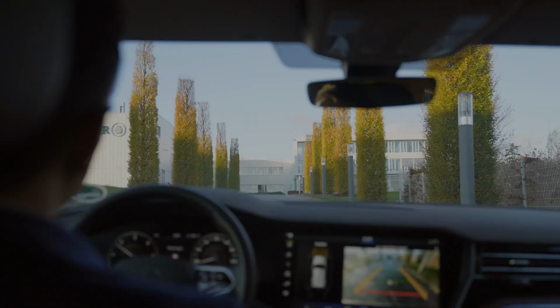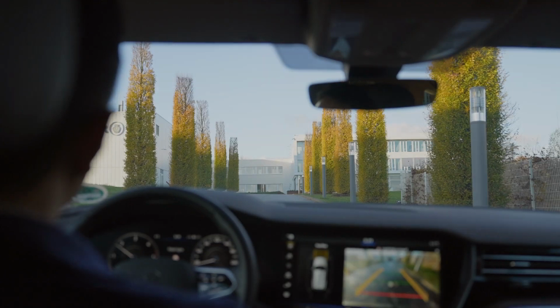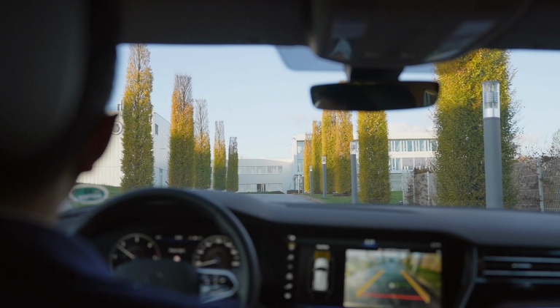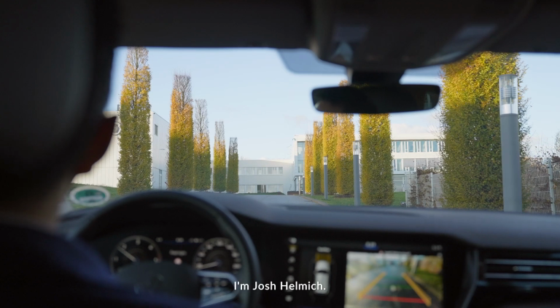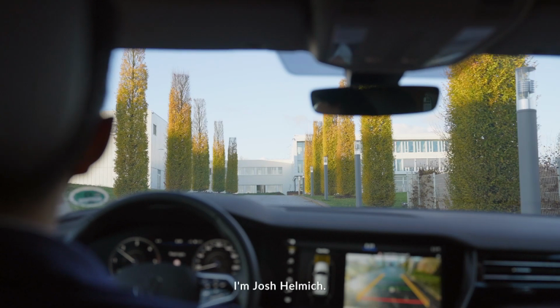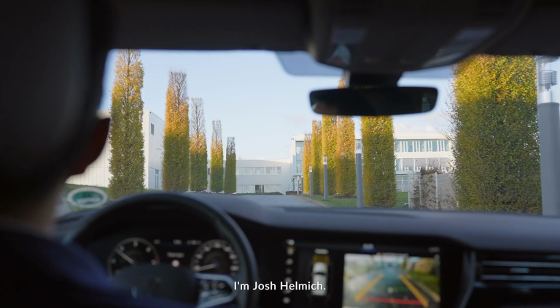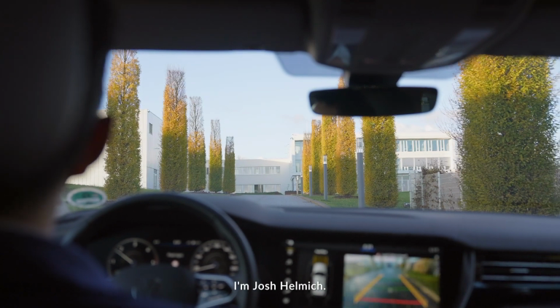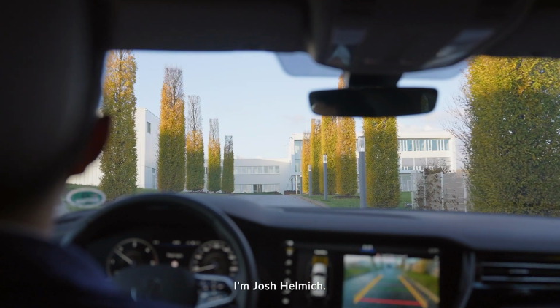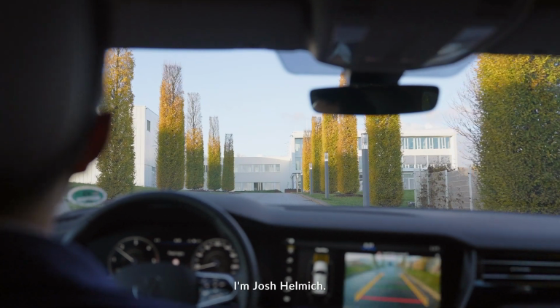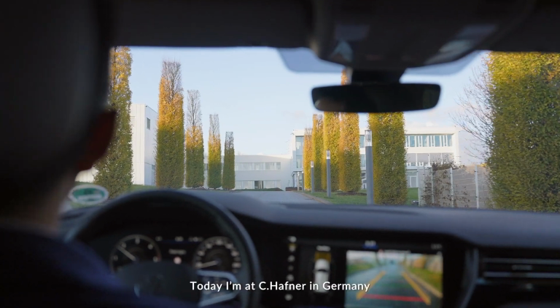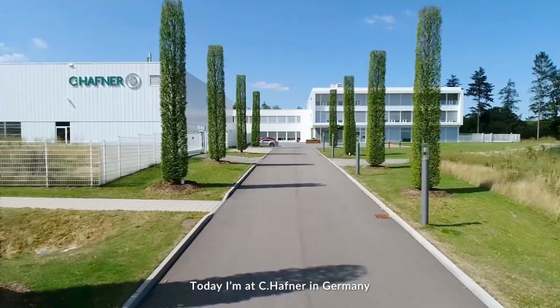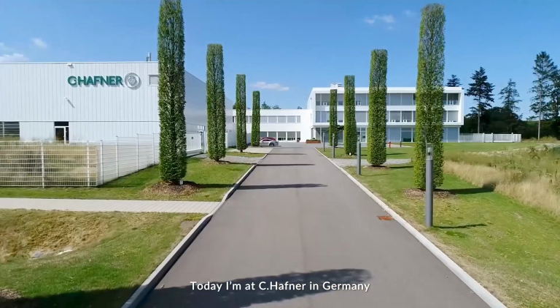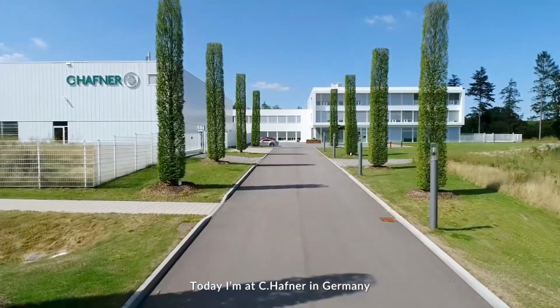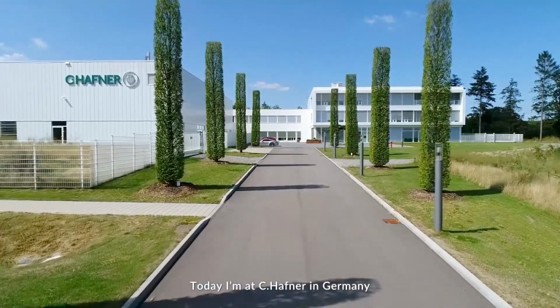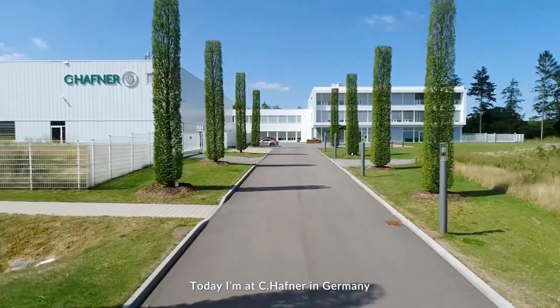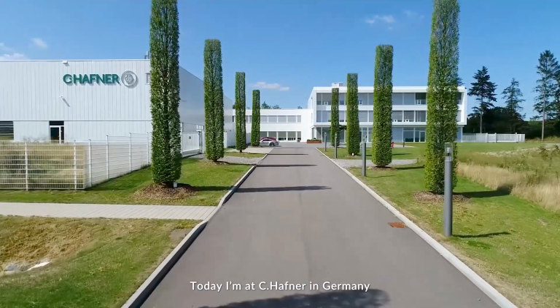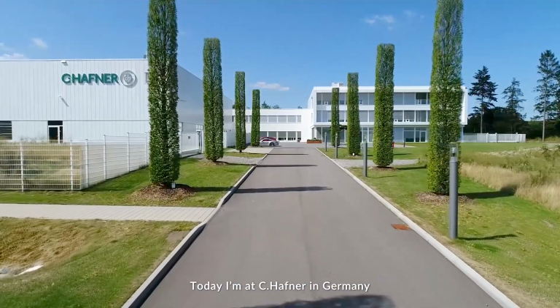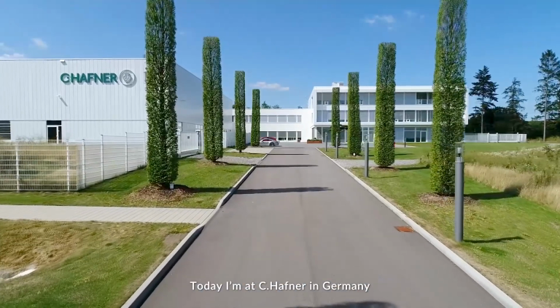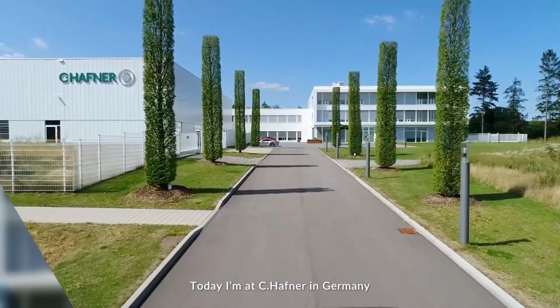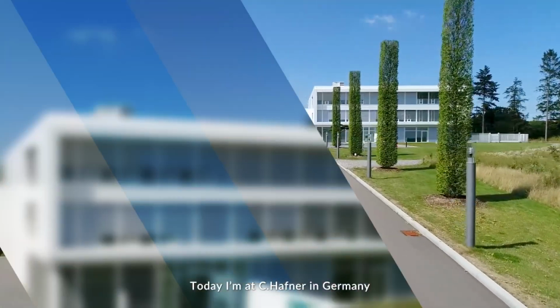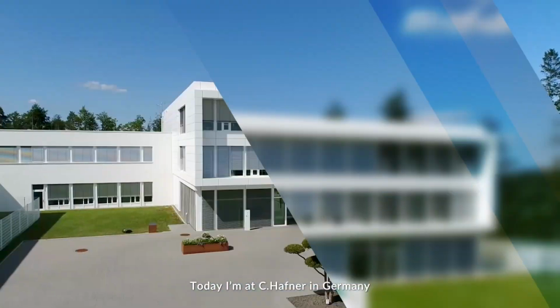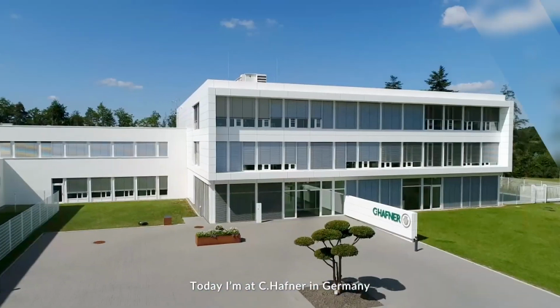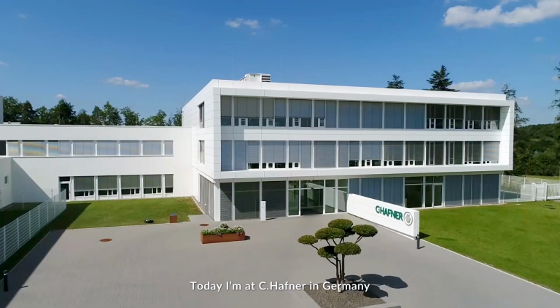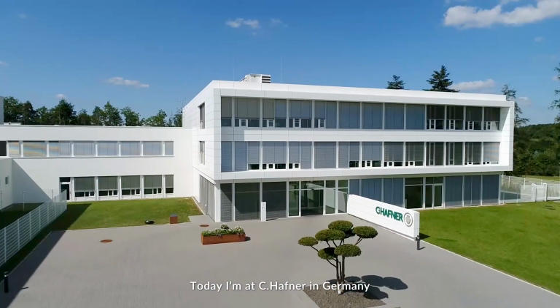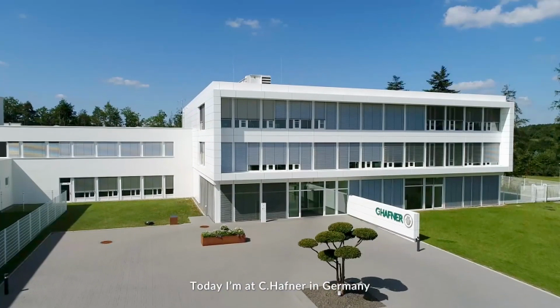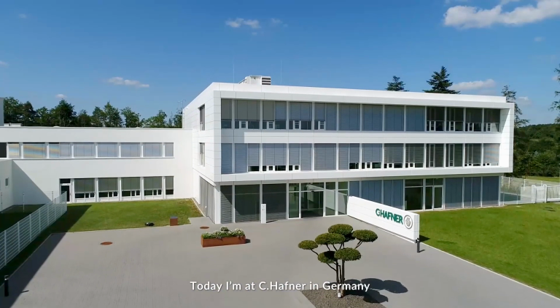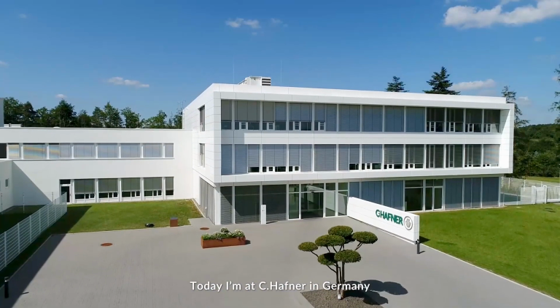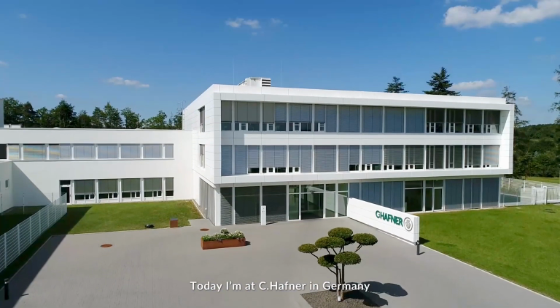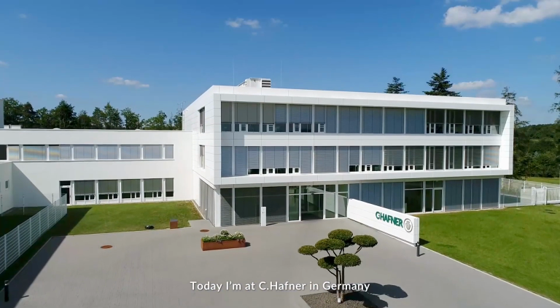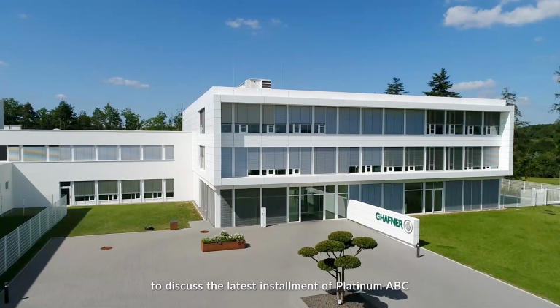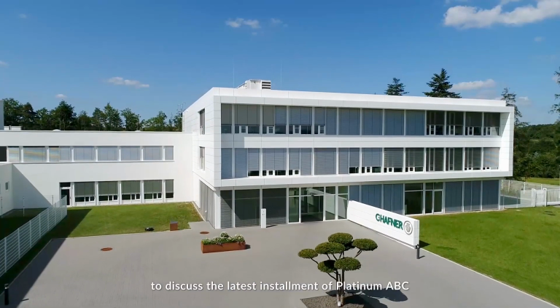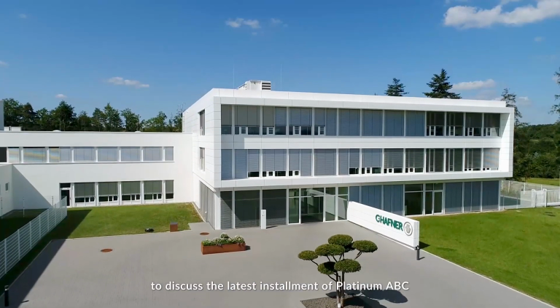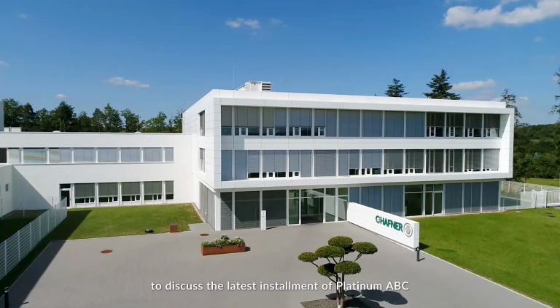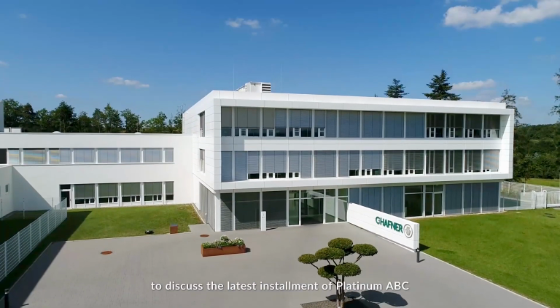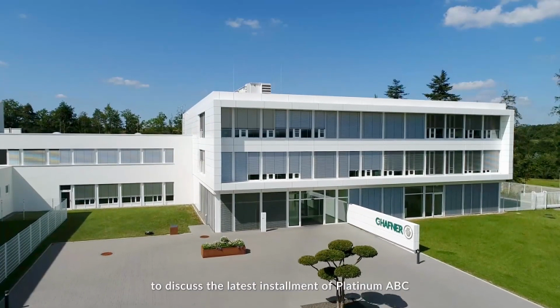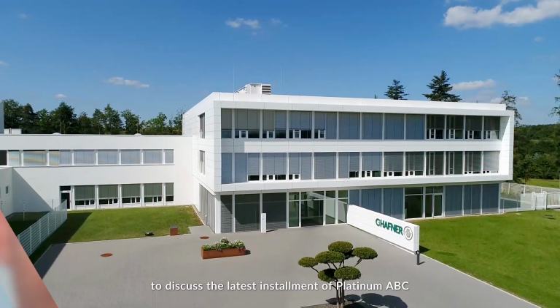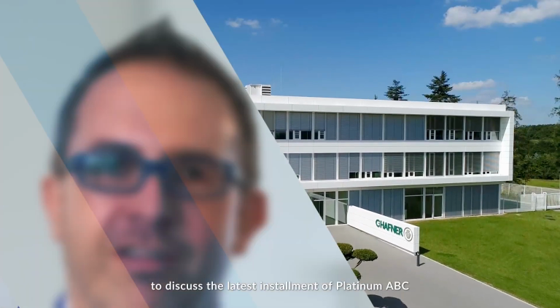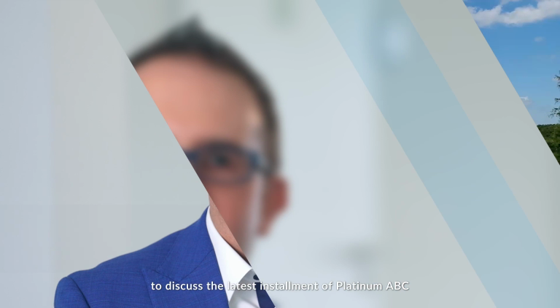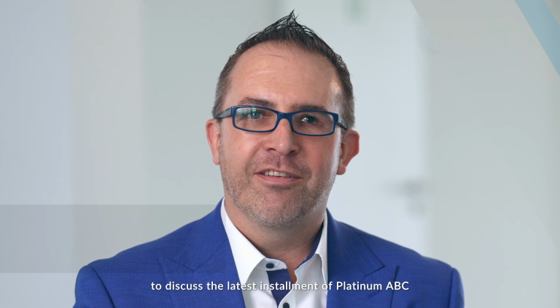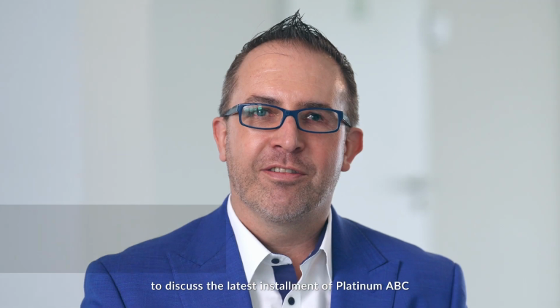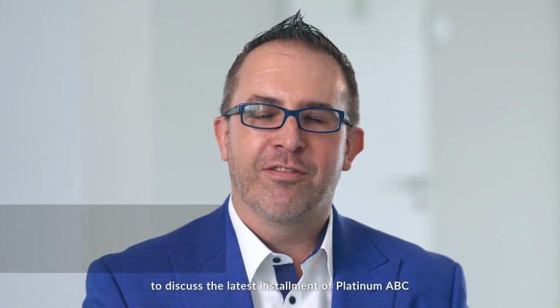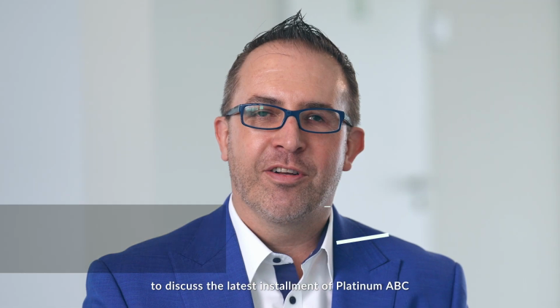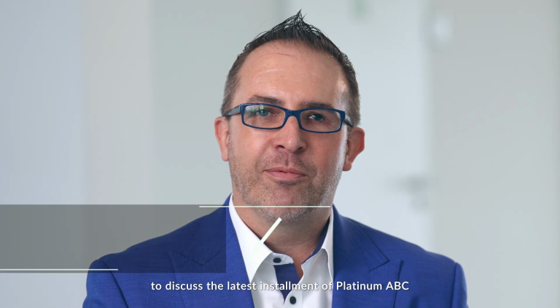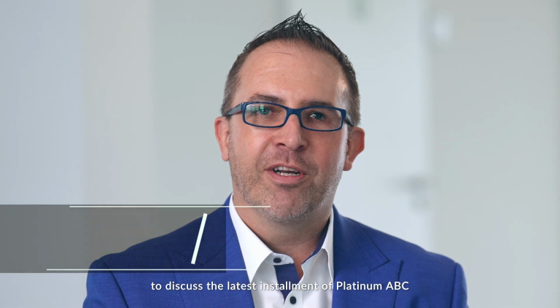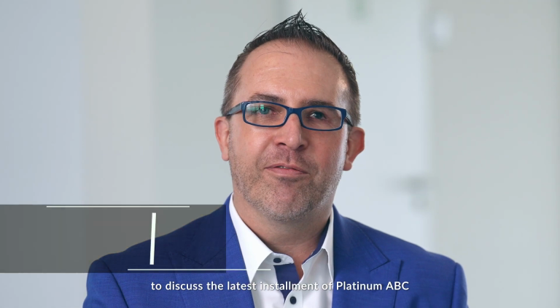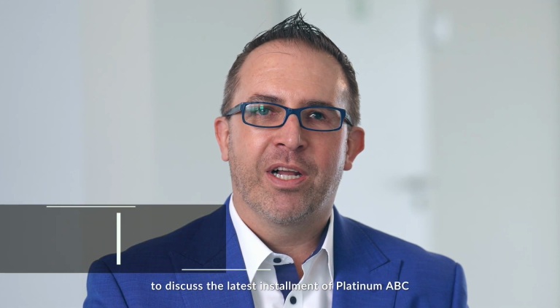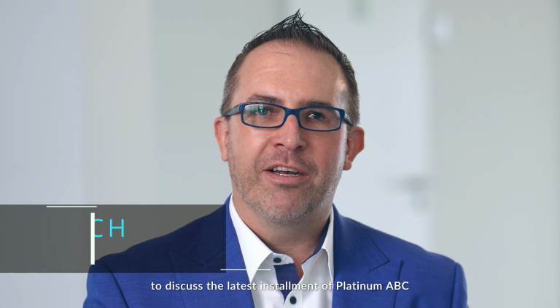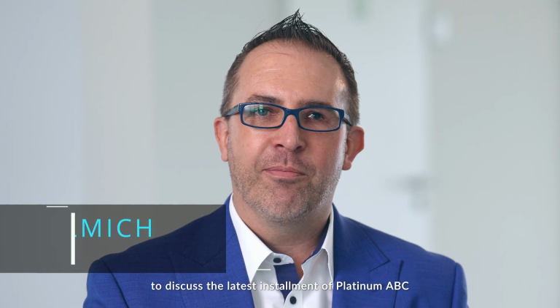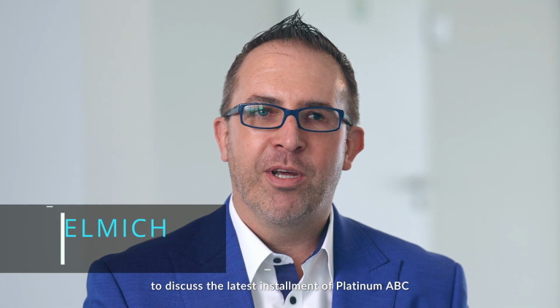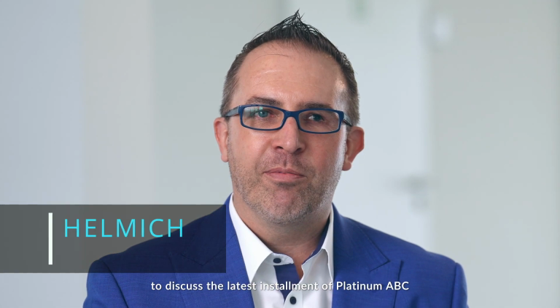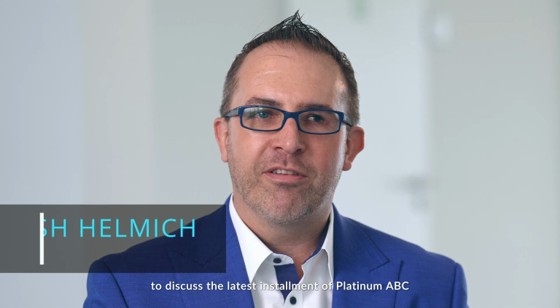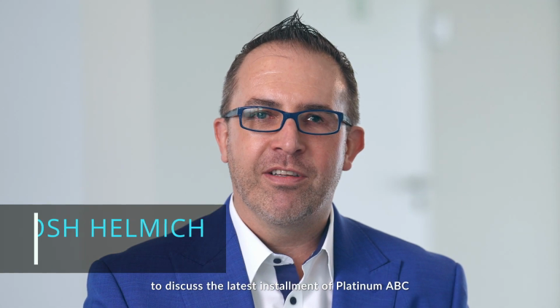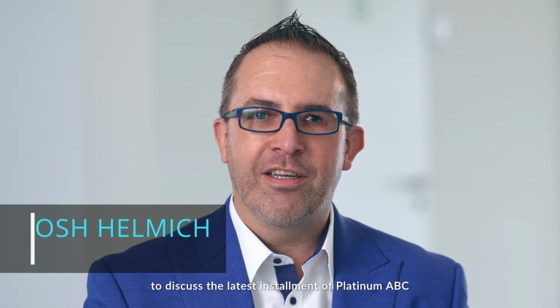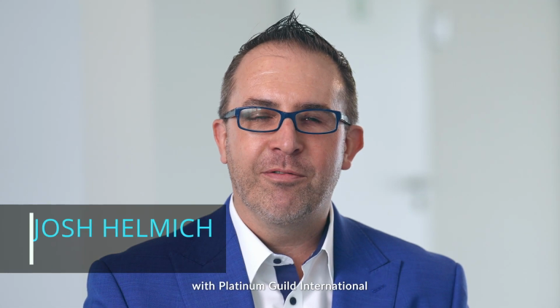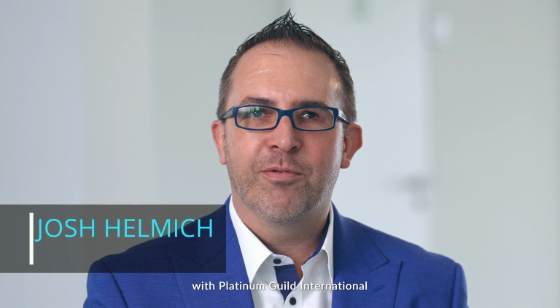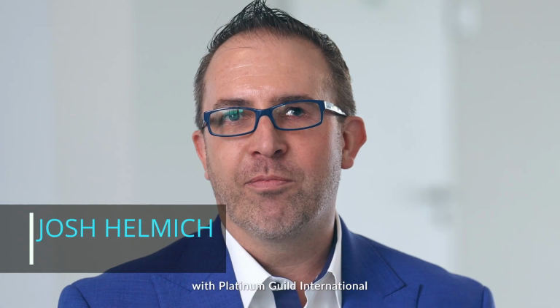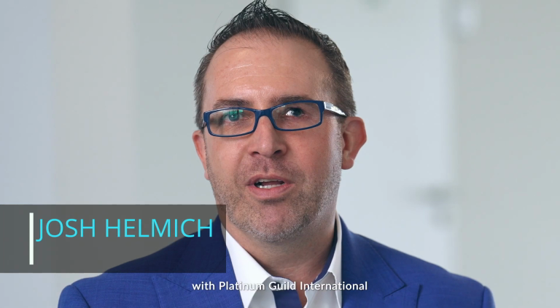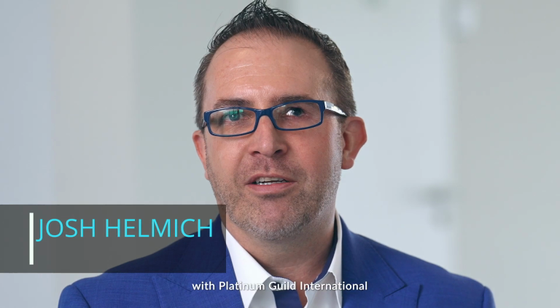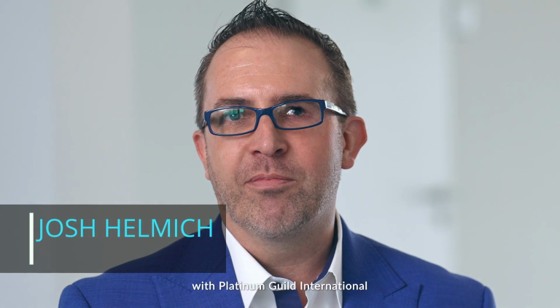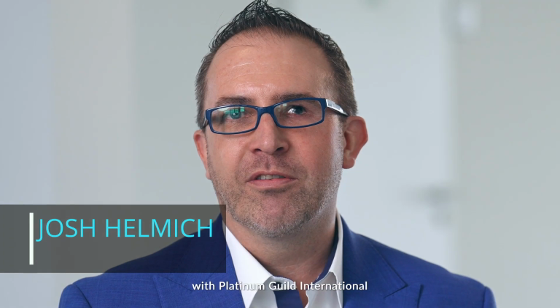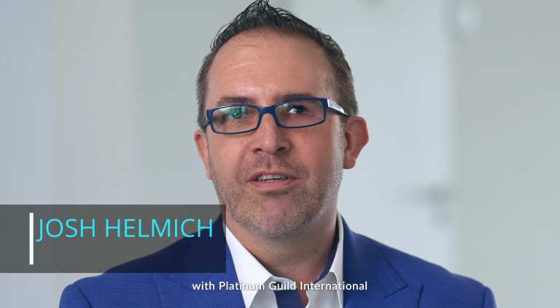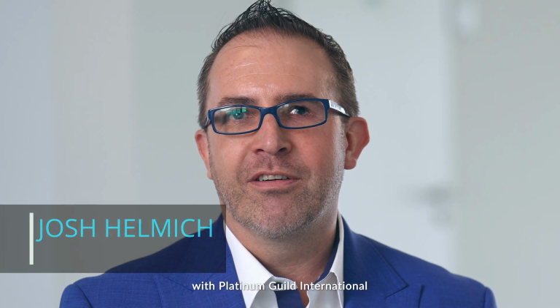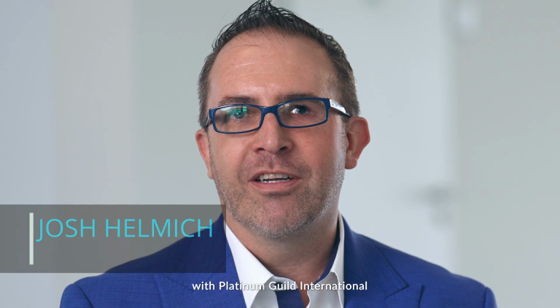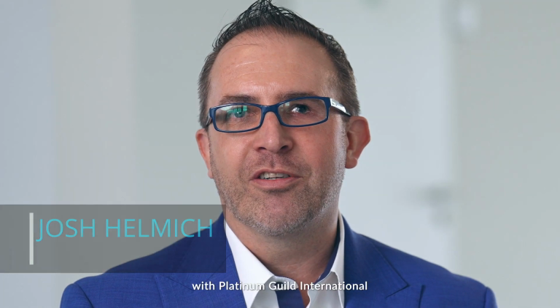I'm Josh Helmich. Today I'm at Seehefner in Germany to discuss the latest installment of Platinum ABC with Platinum Guild International.